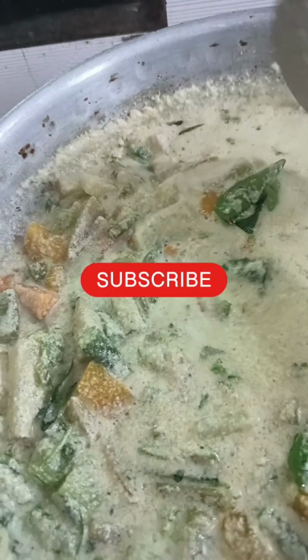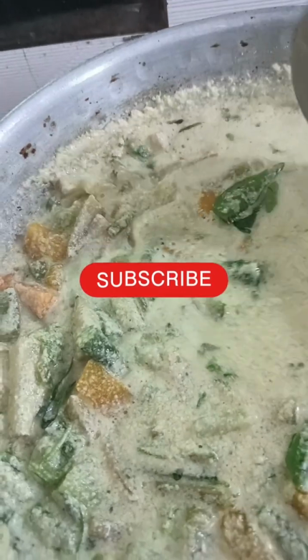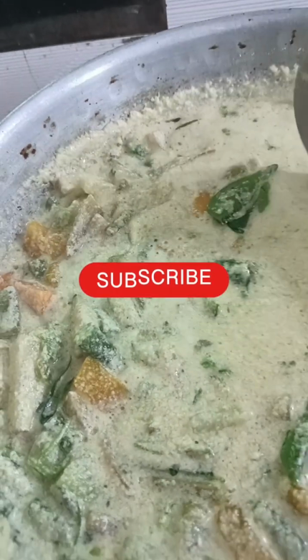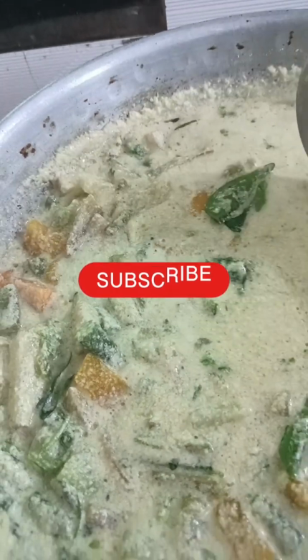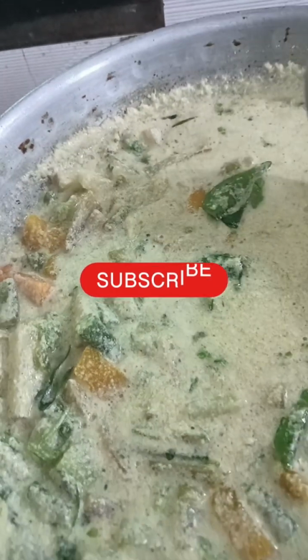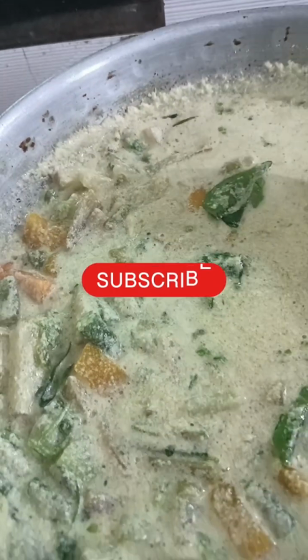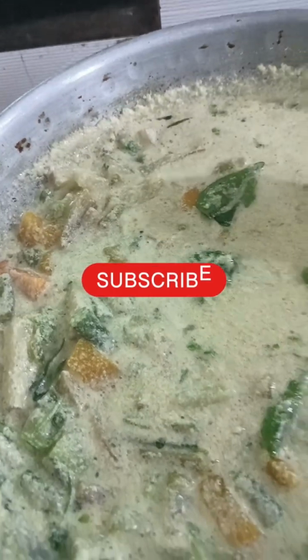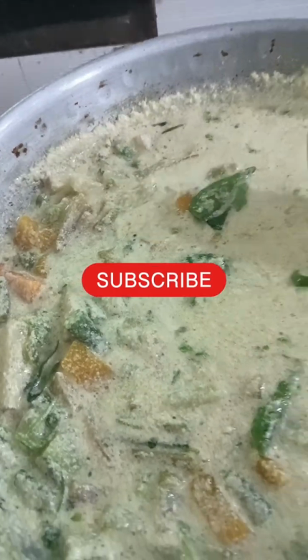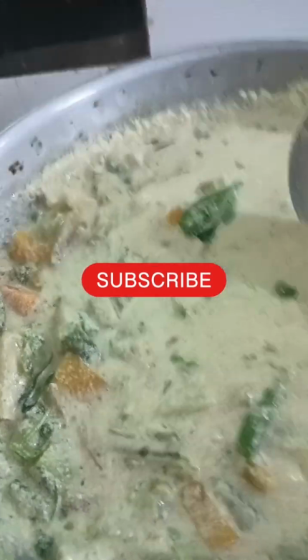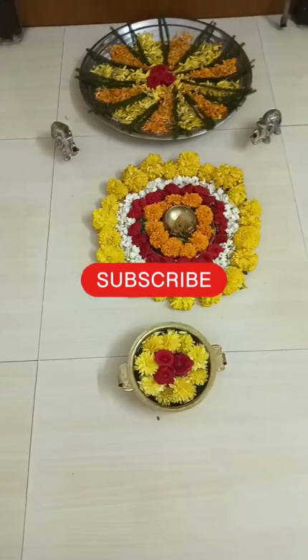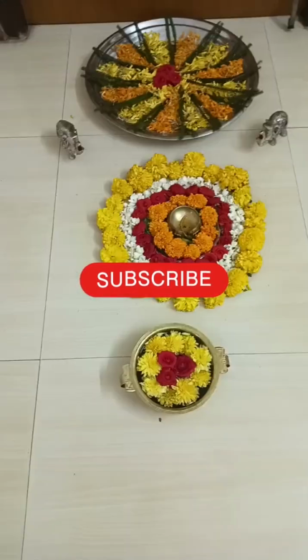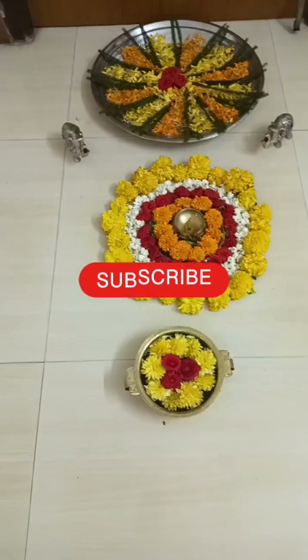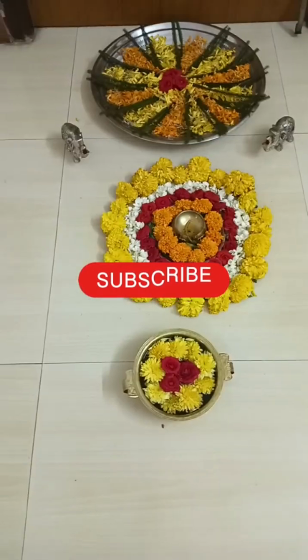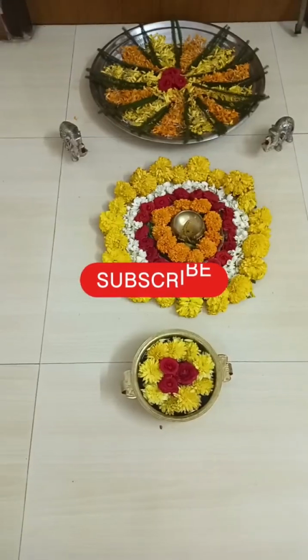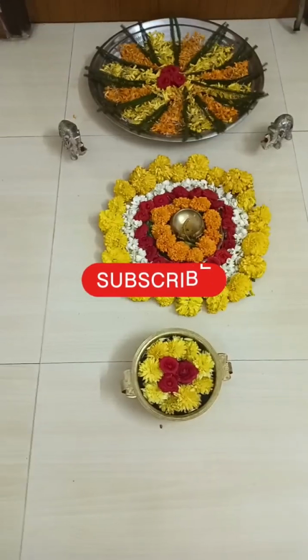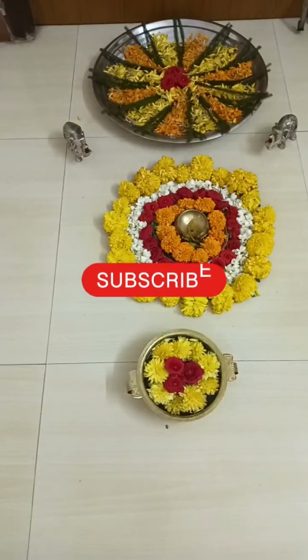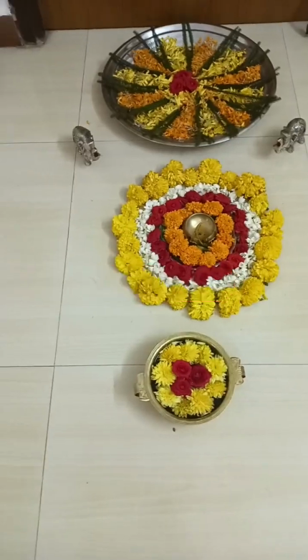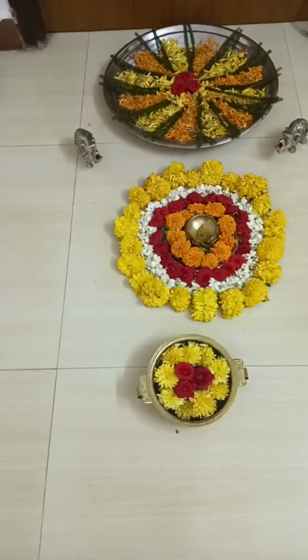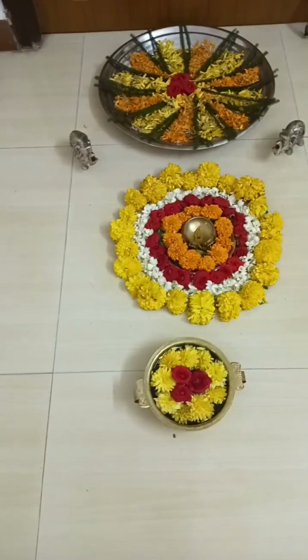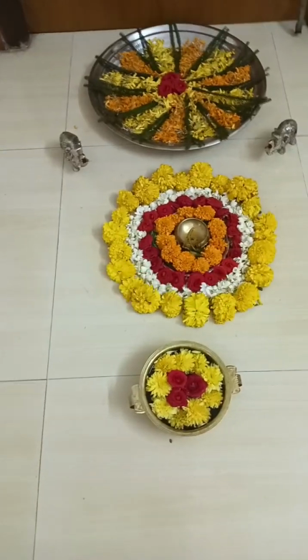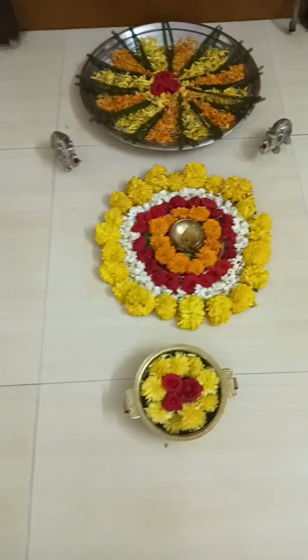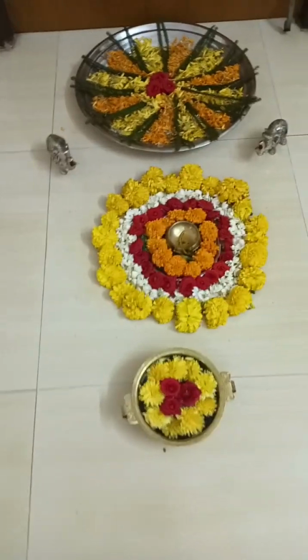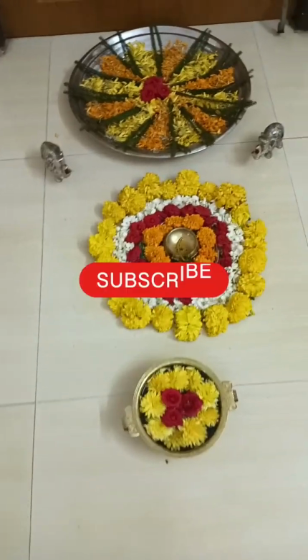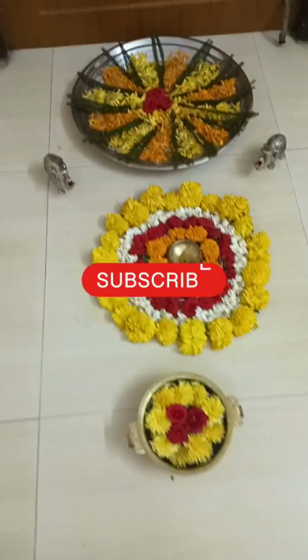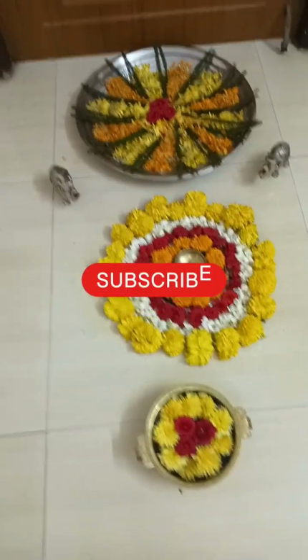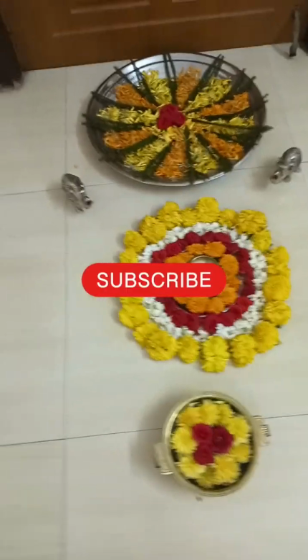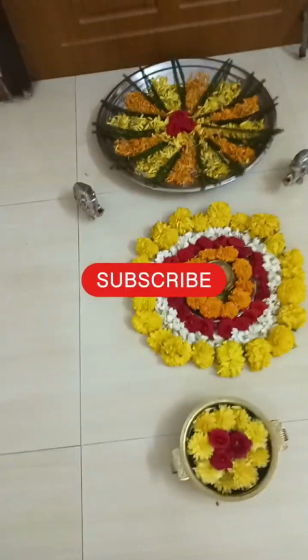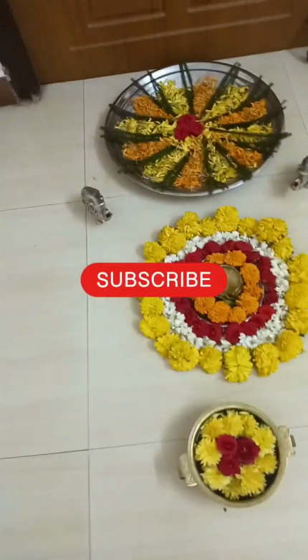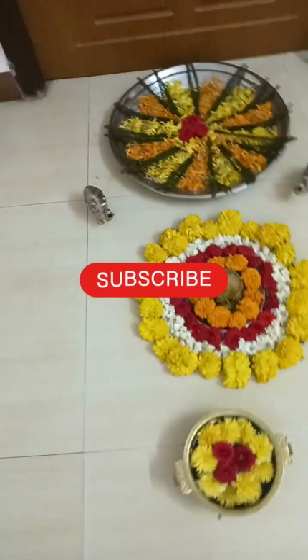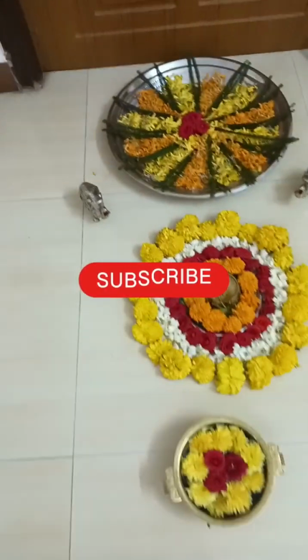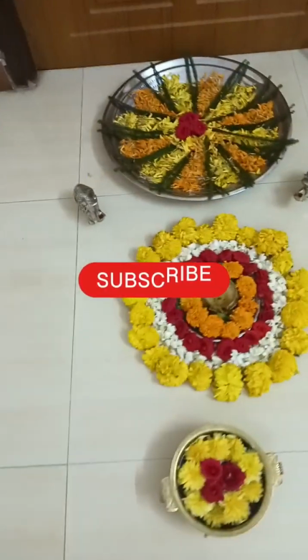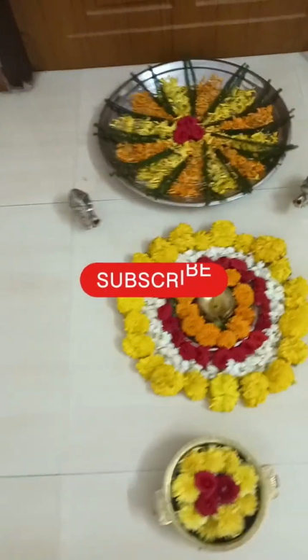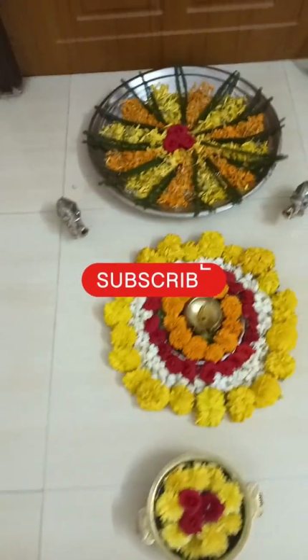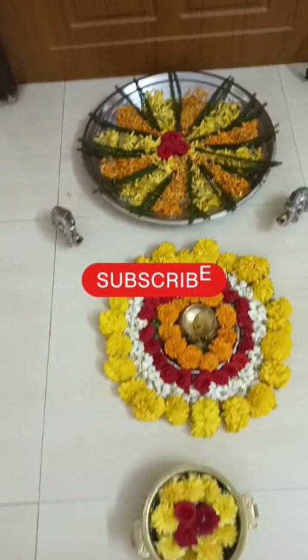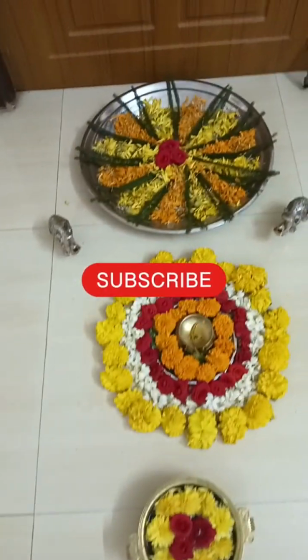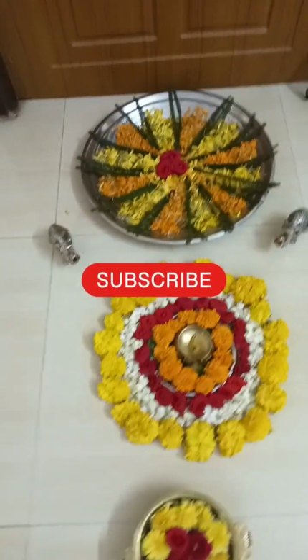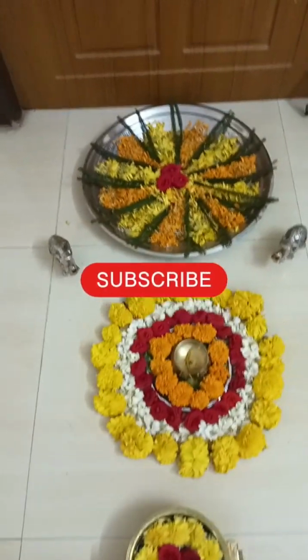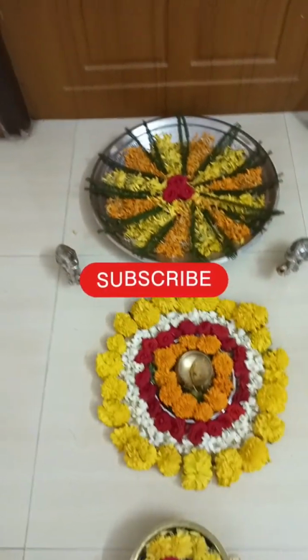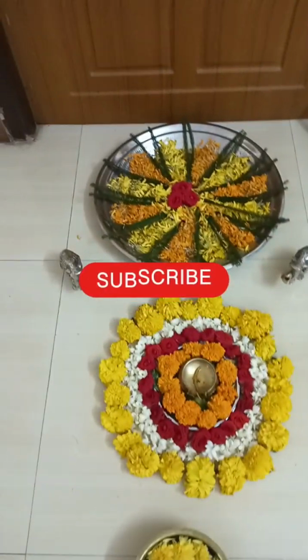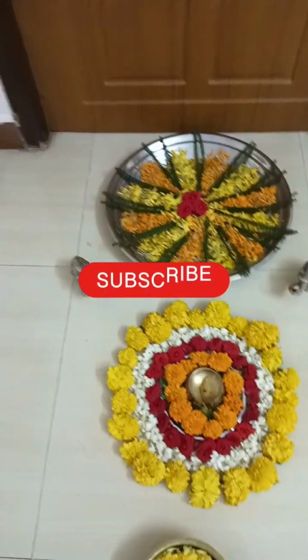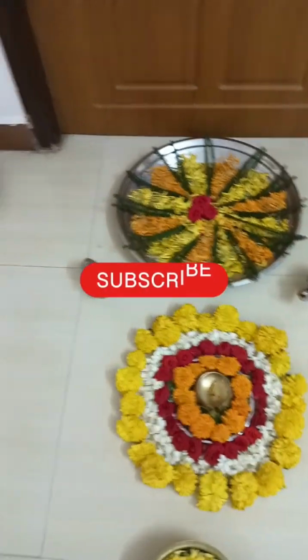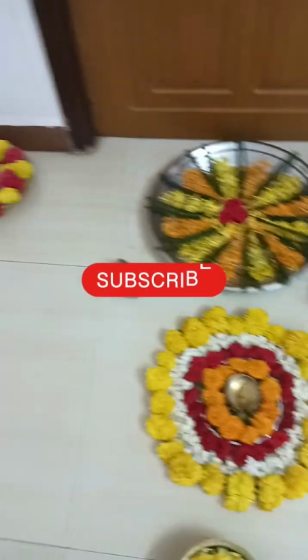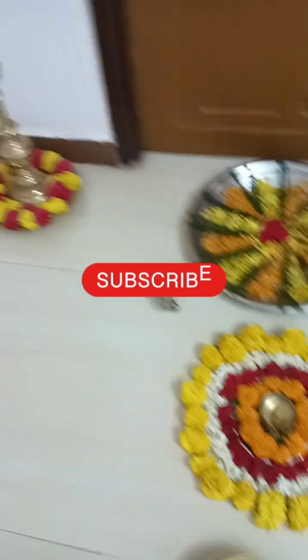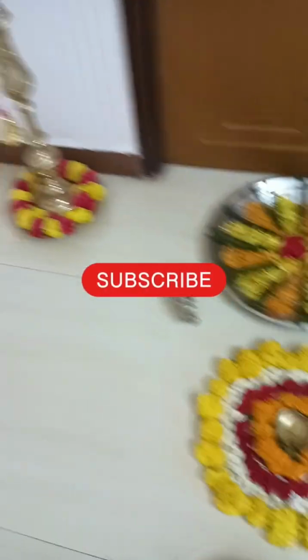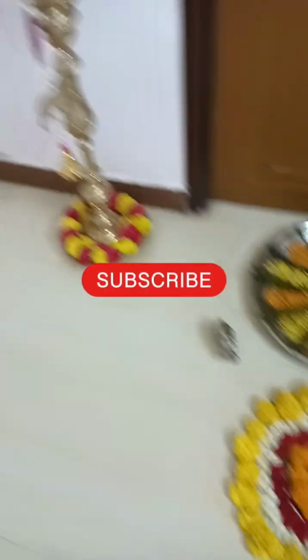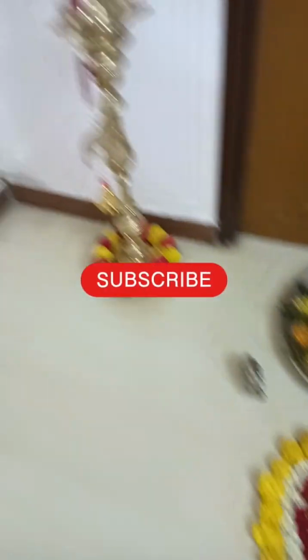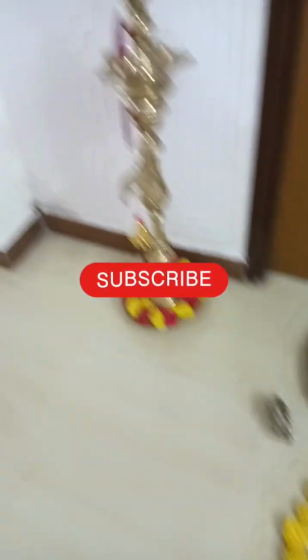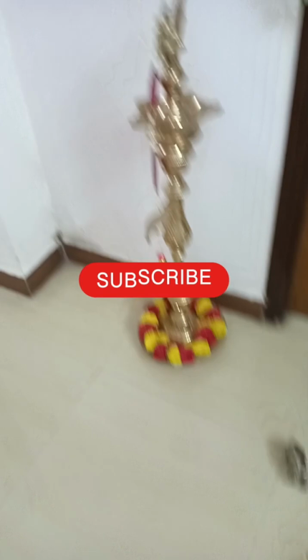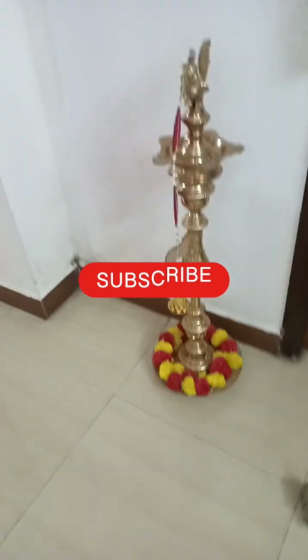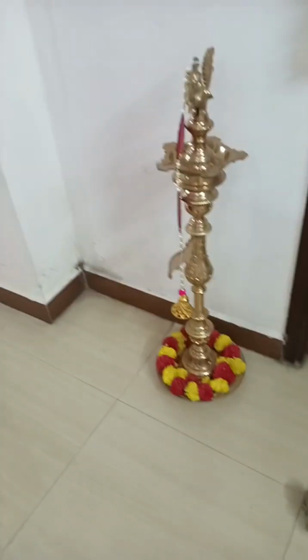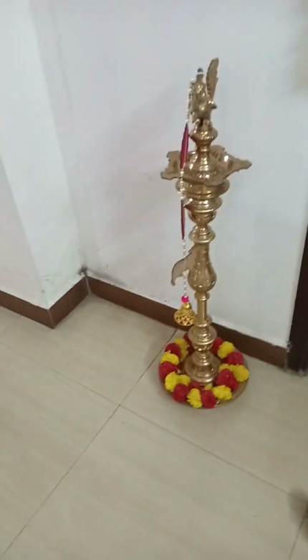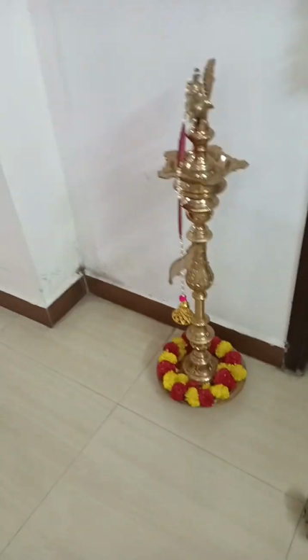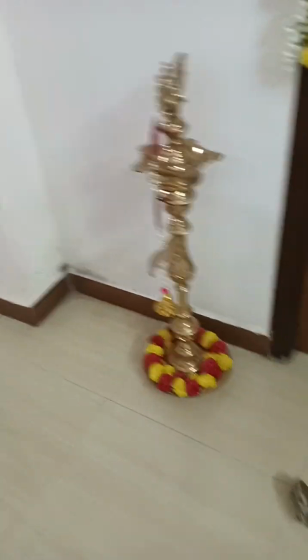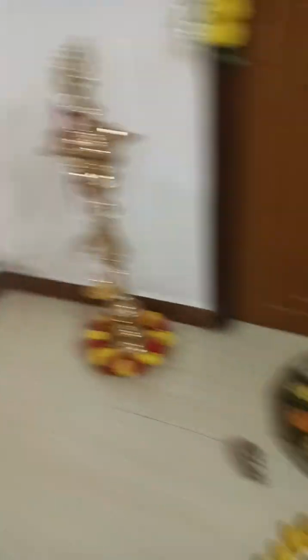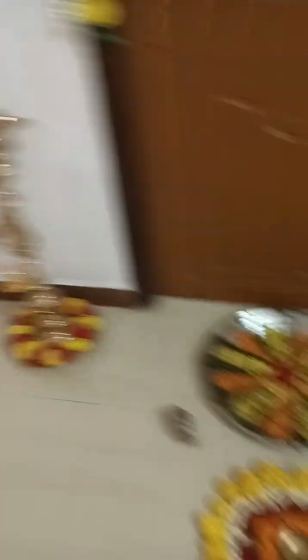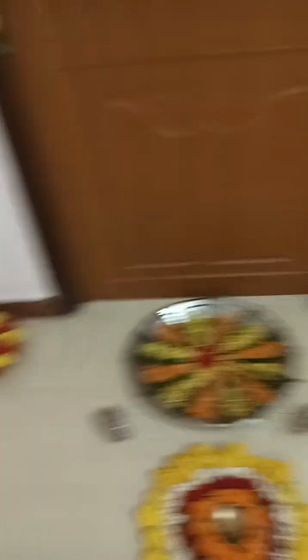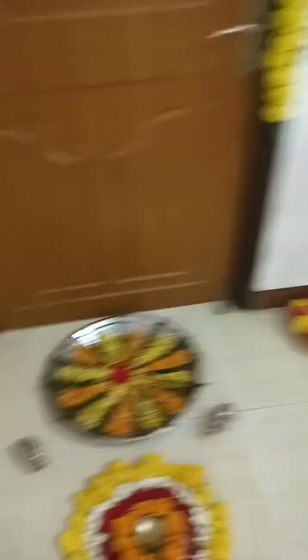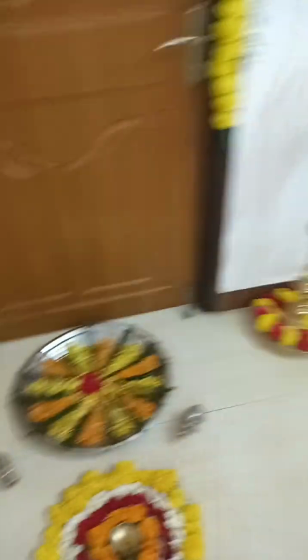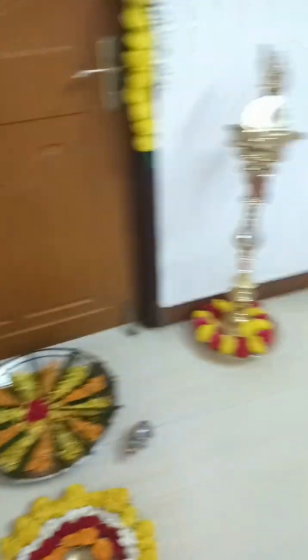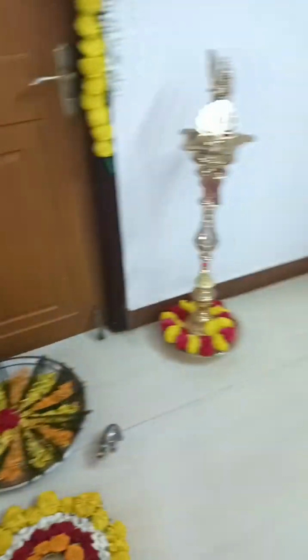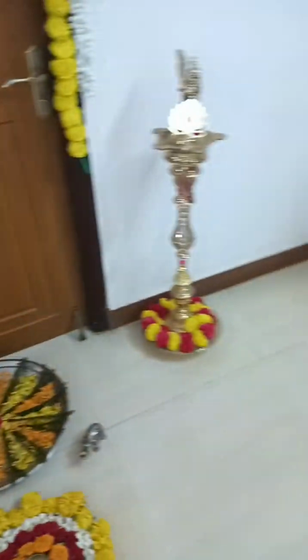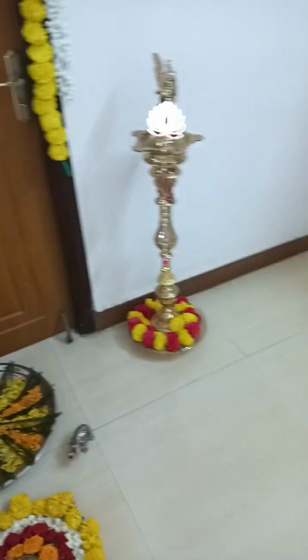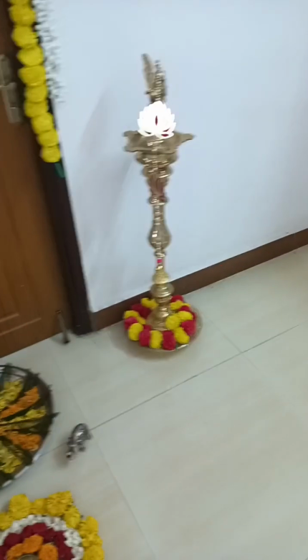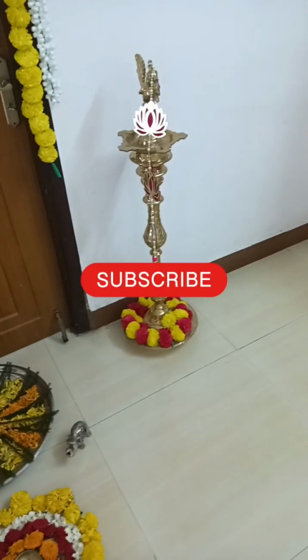Thank you. If you enjoyed this video, like, share and subscribe. Thank you.